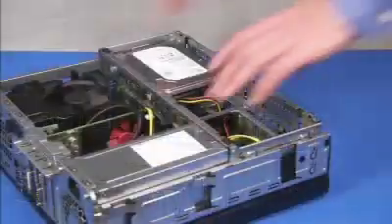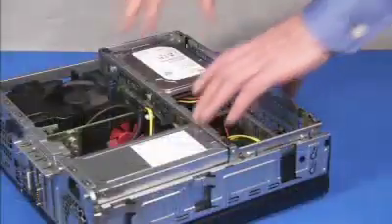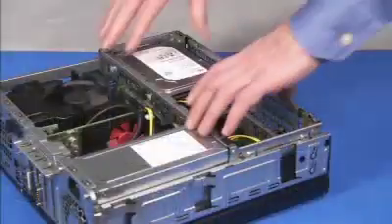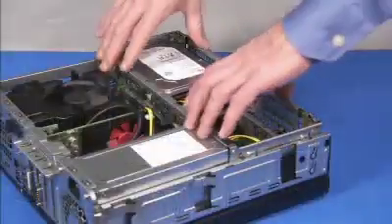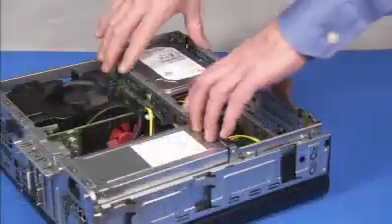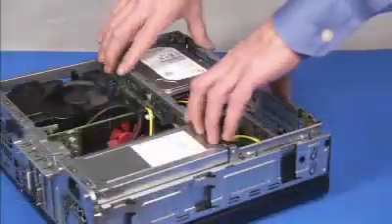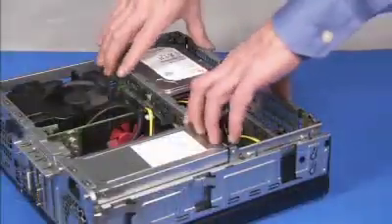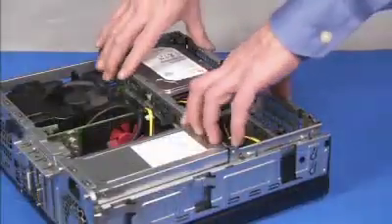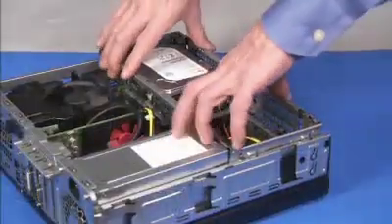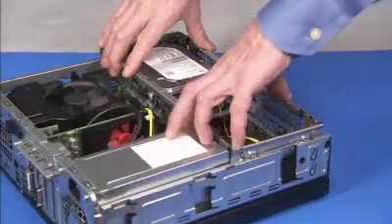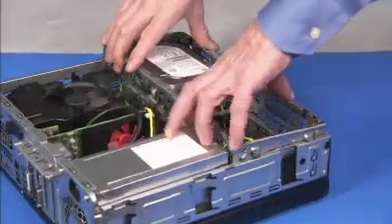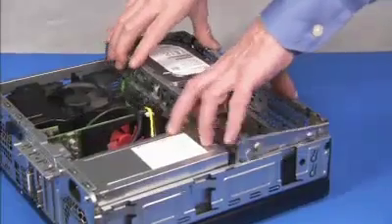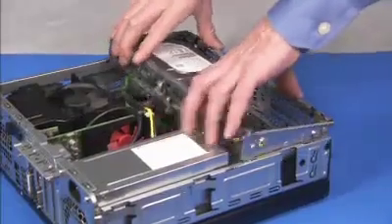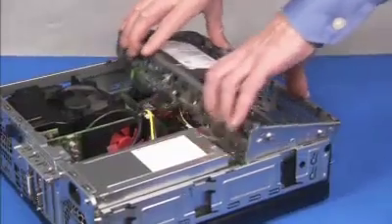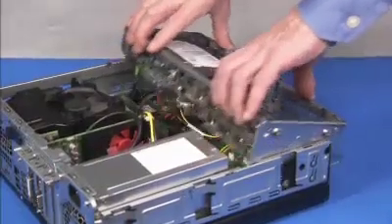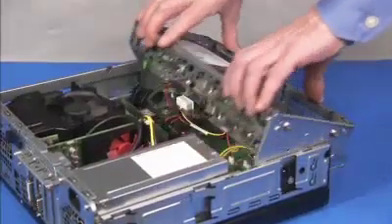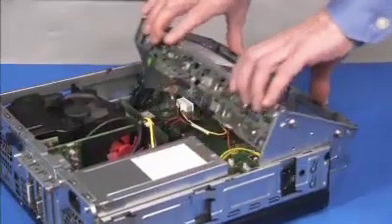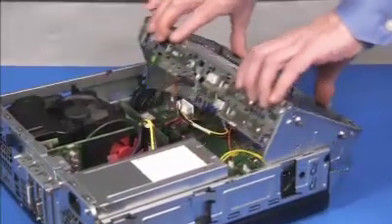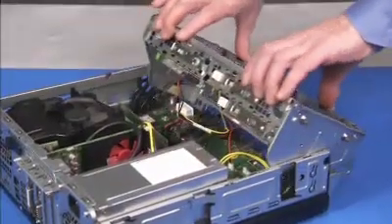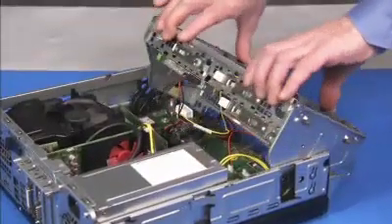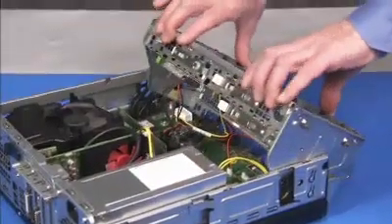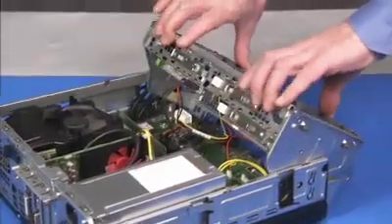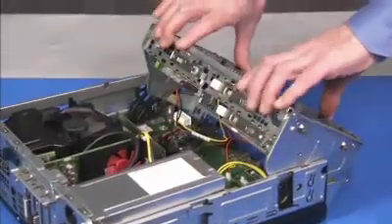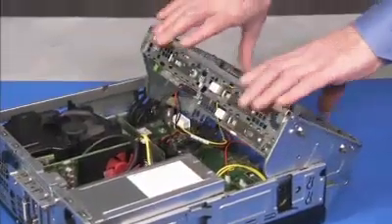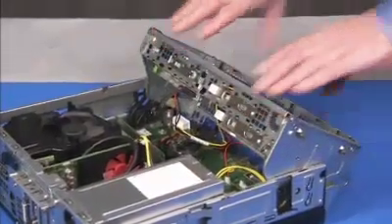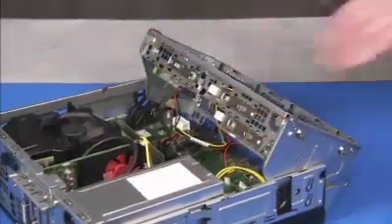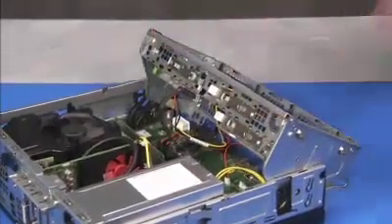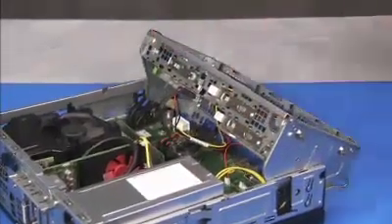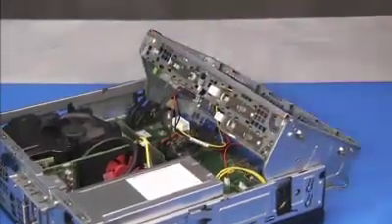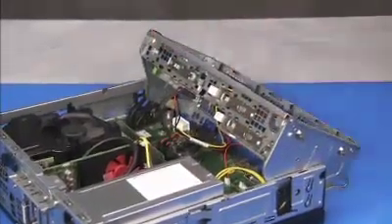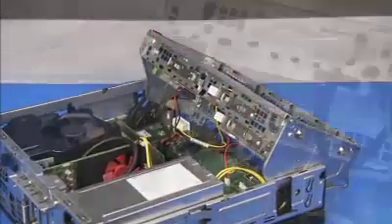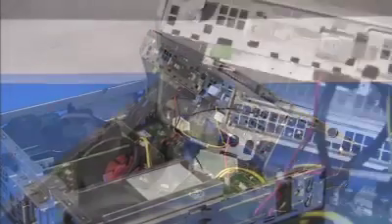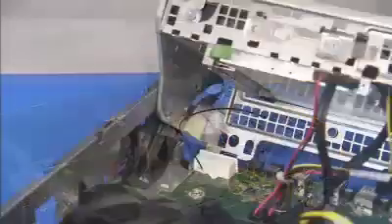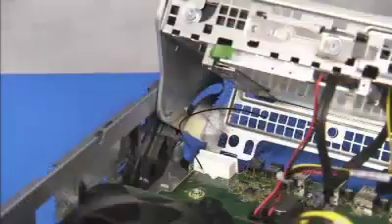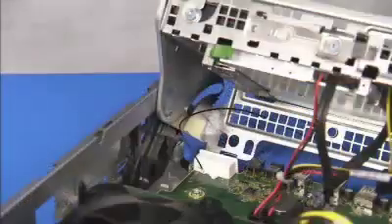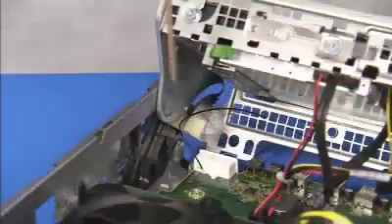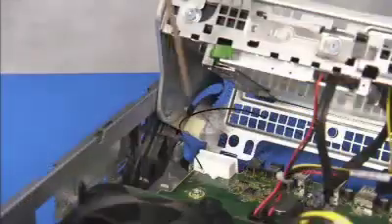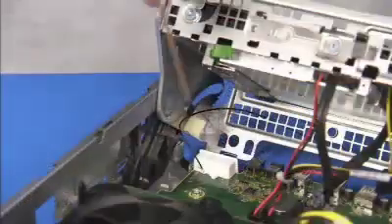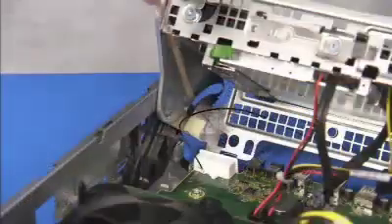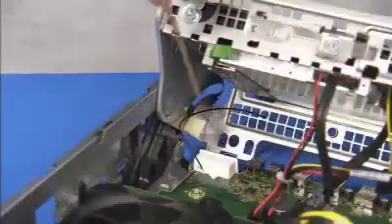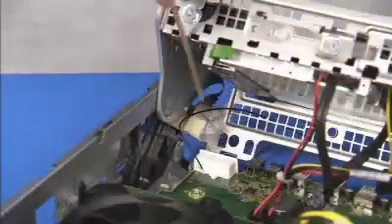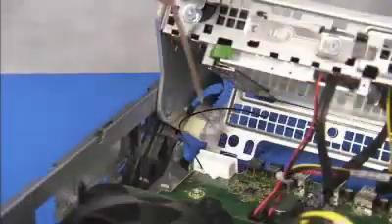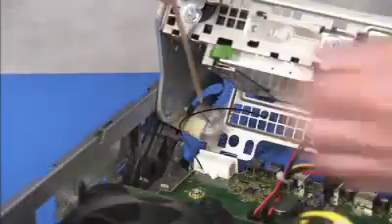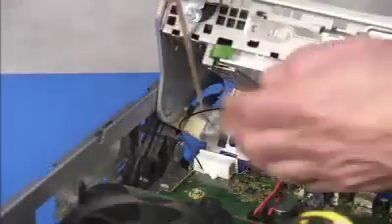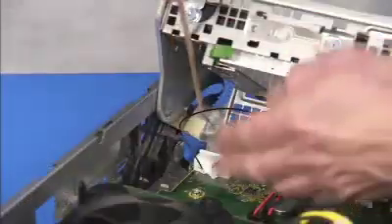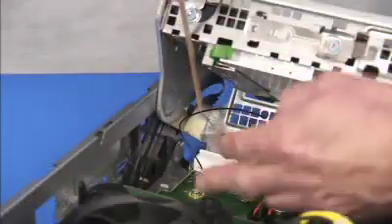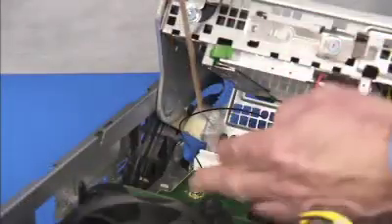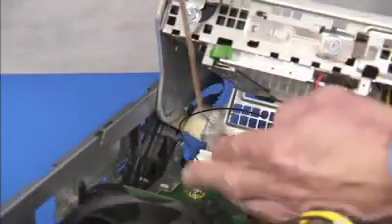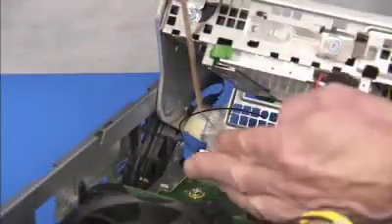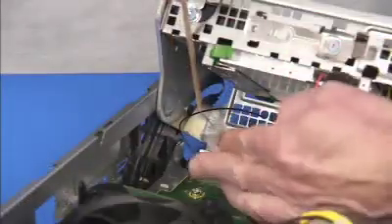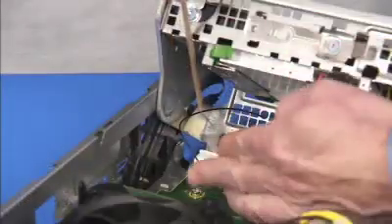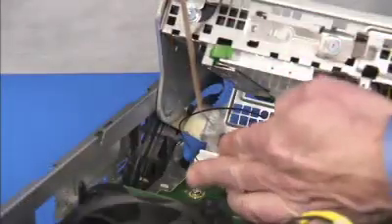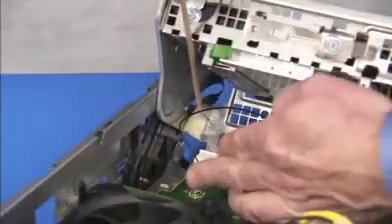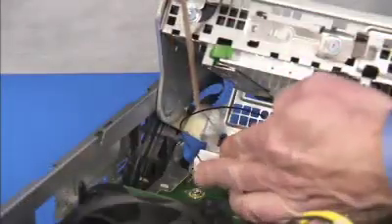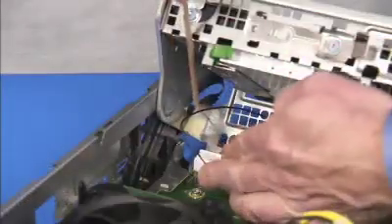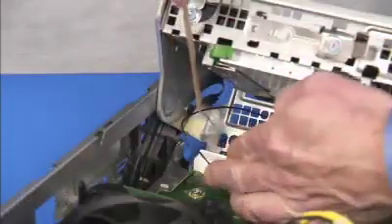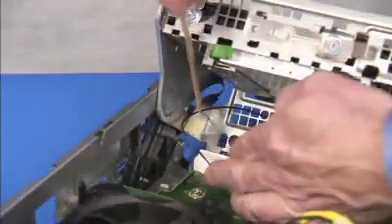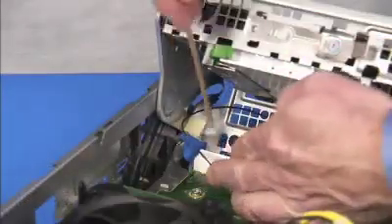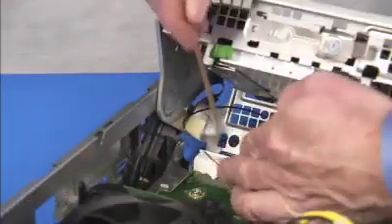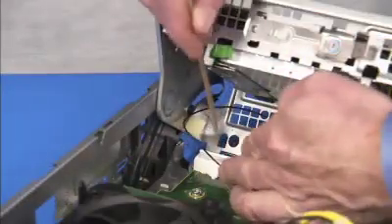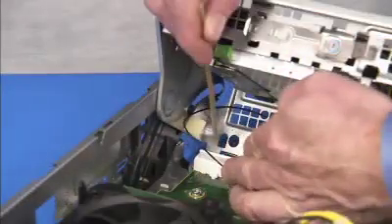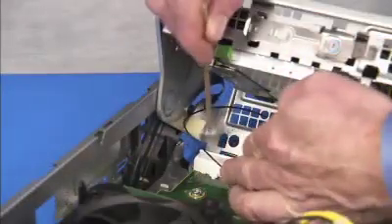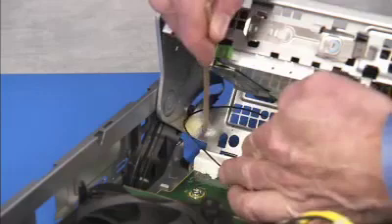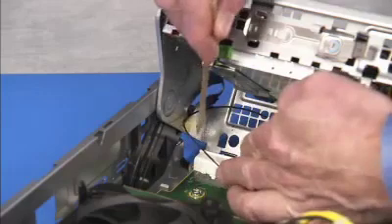Swing the drives cage back up. Tape the front antenna back to the drives cage.